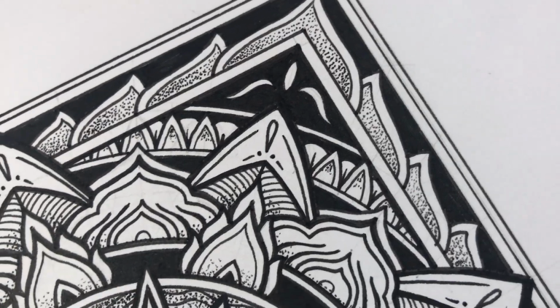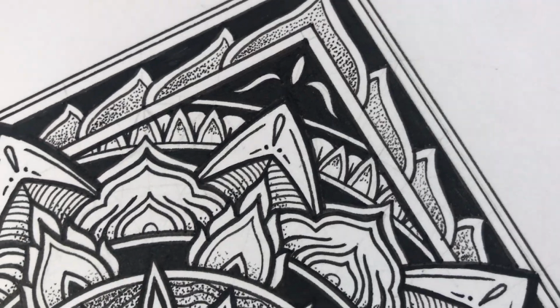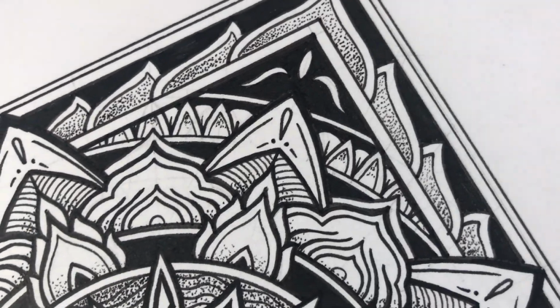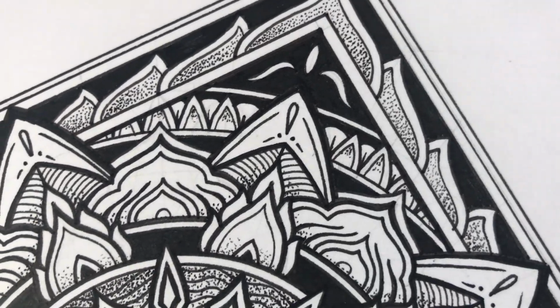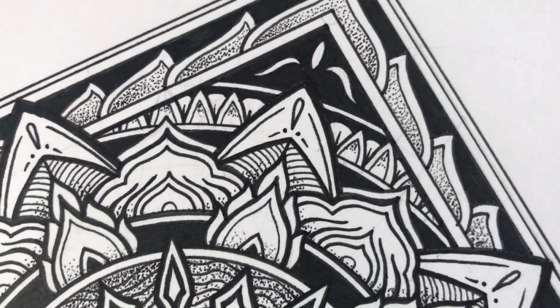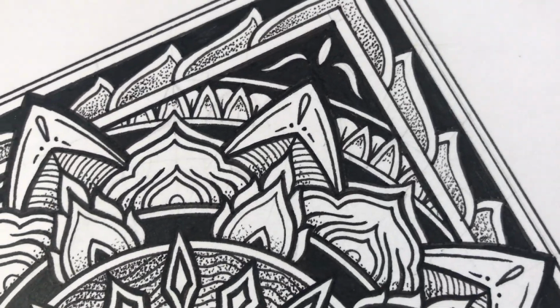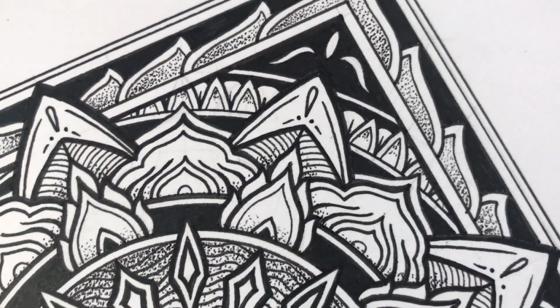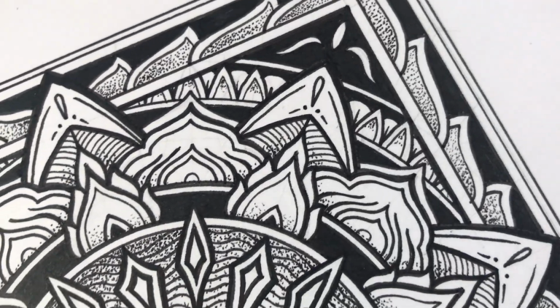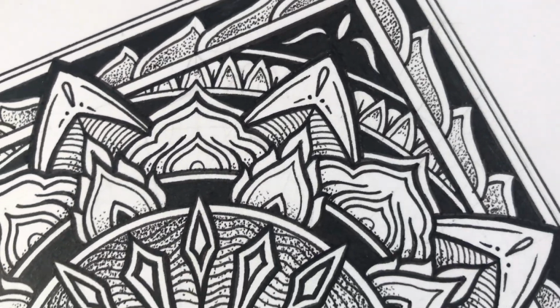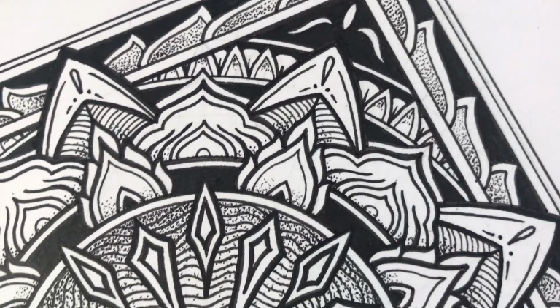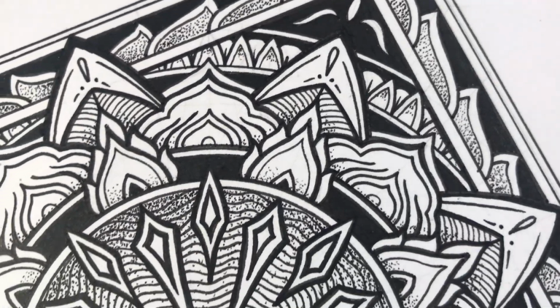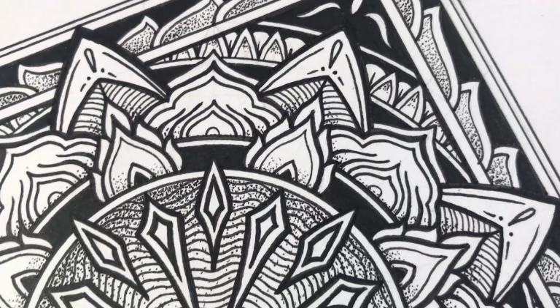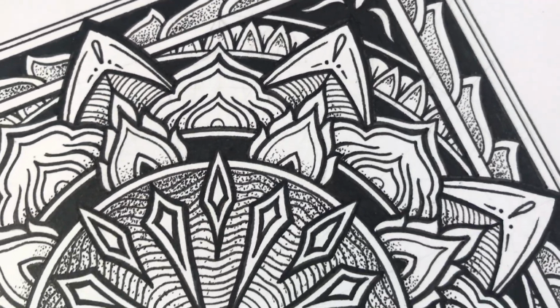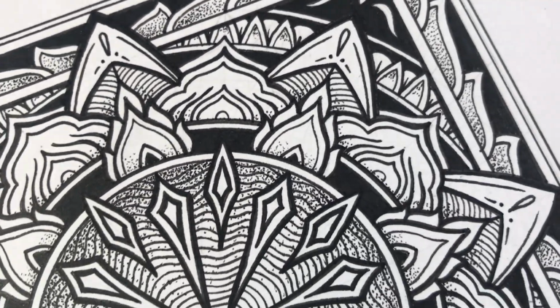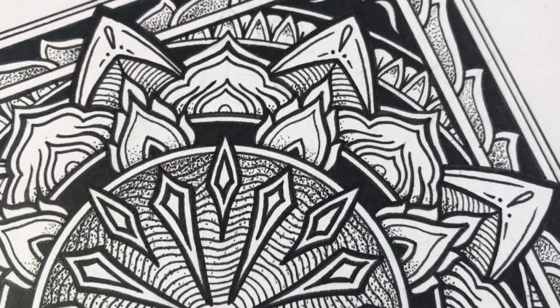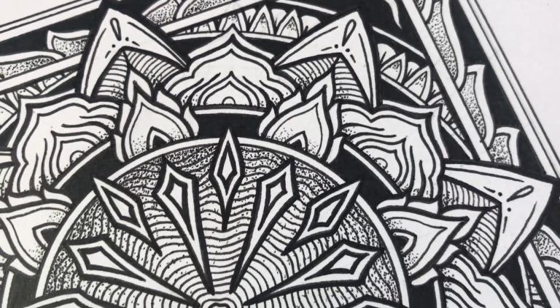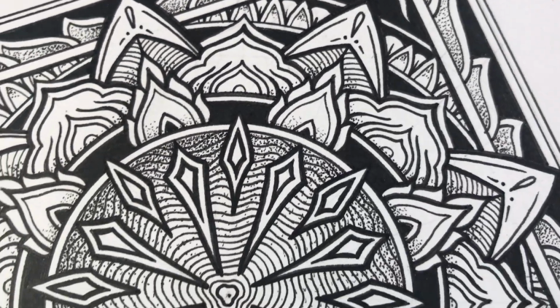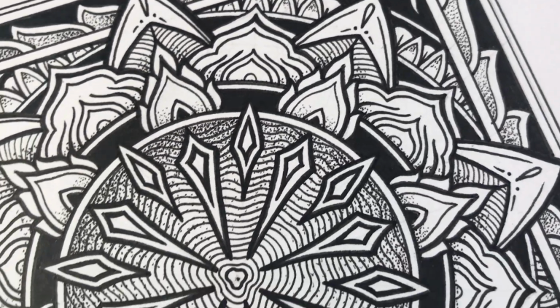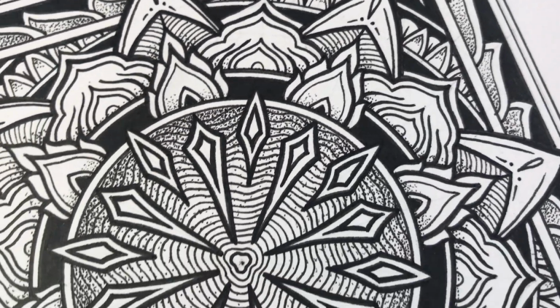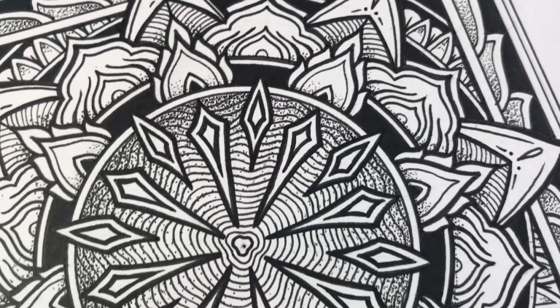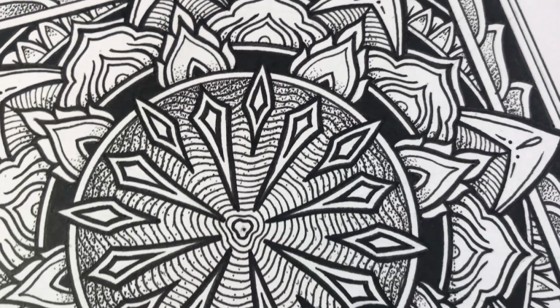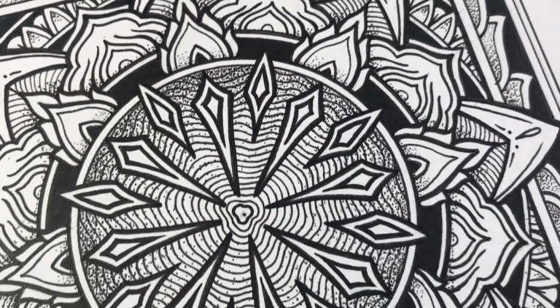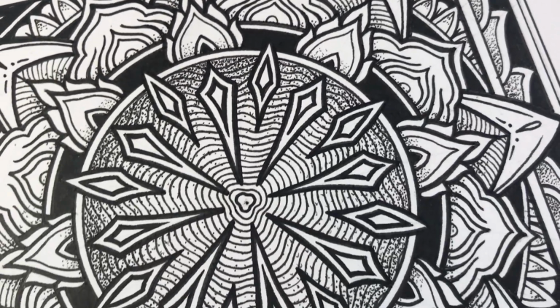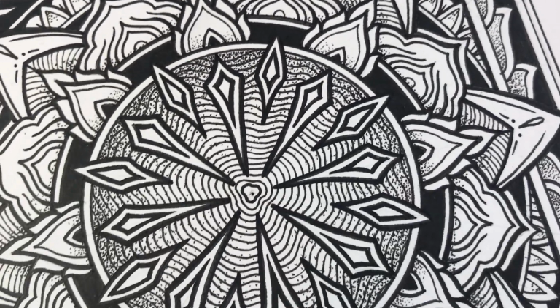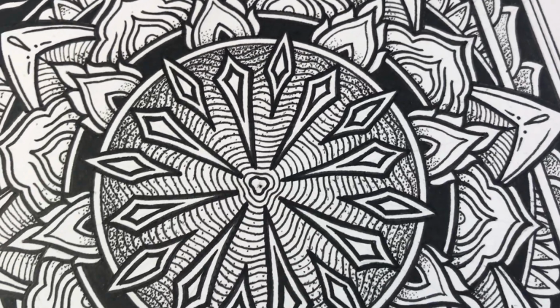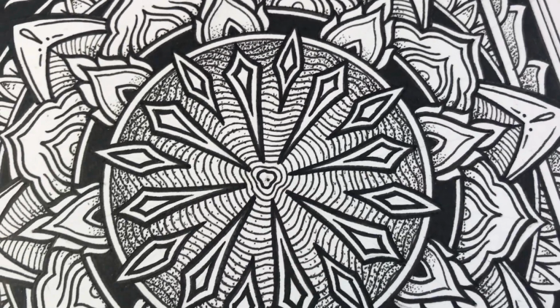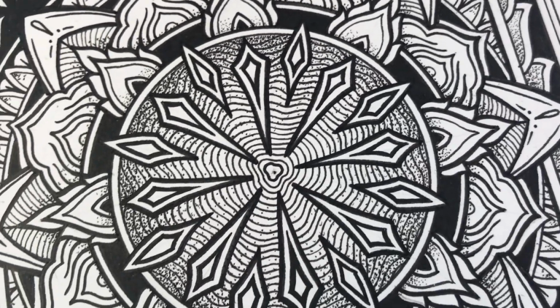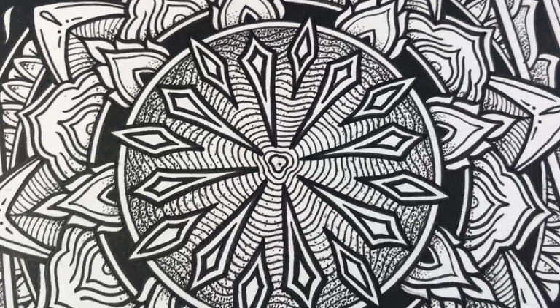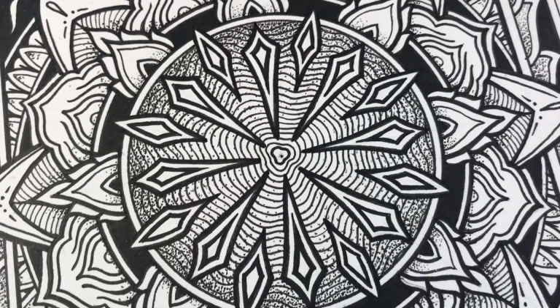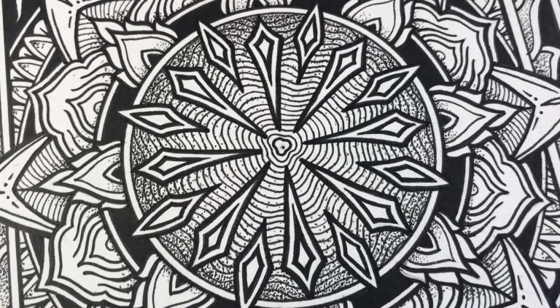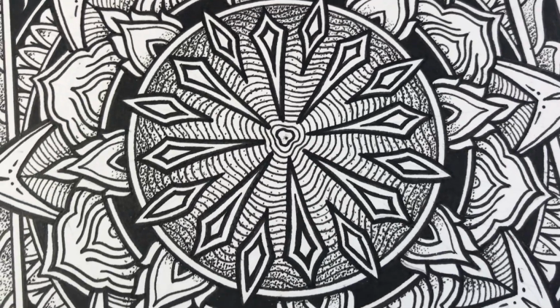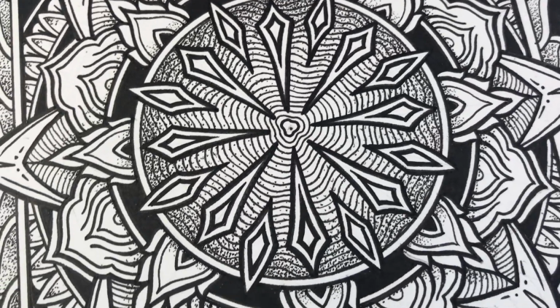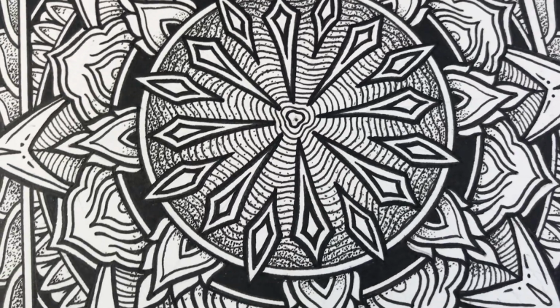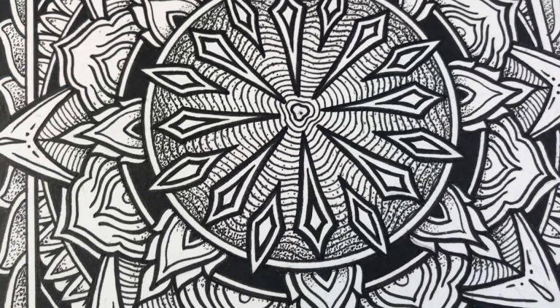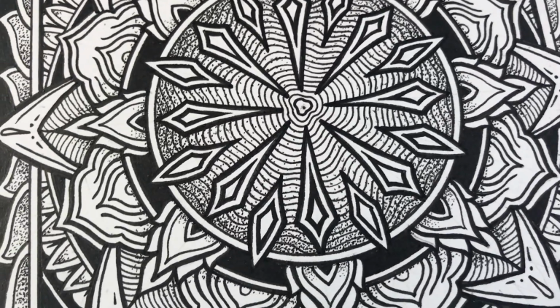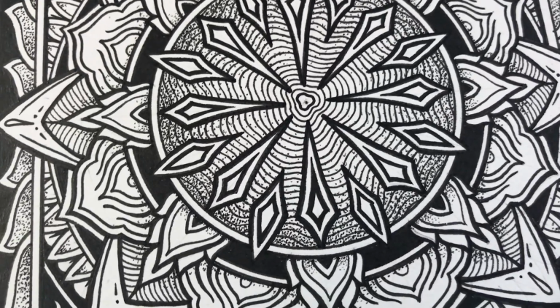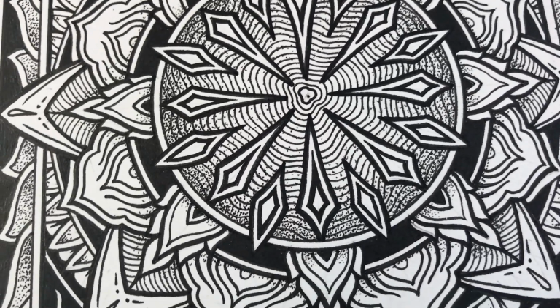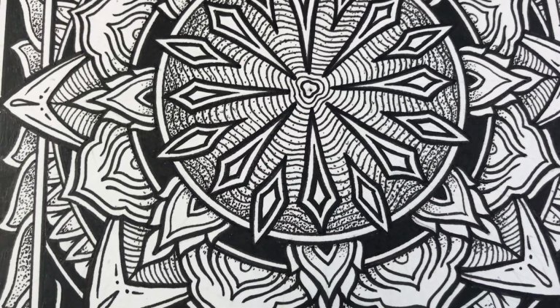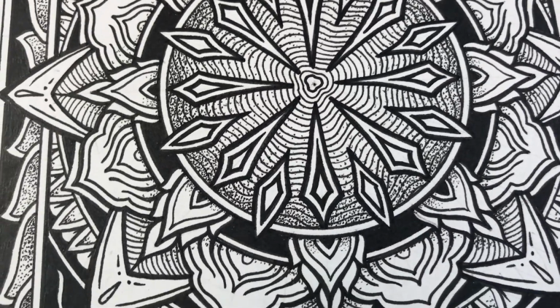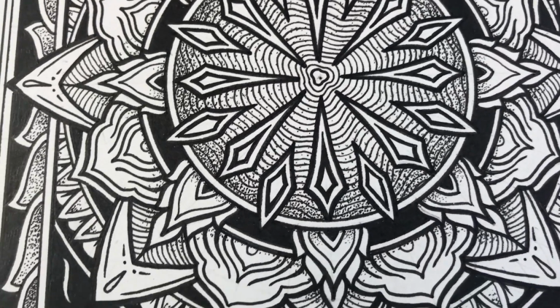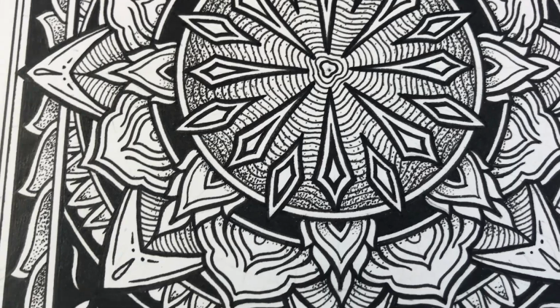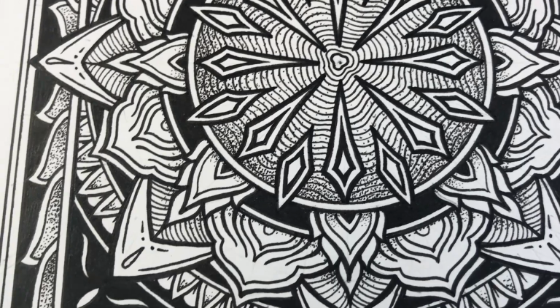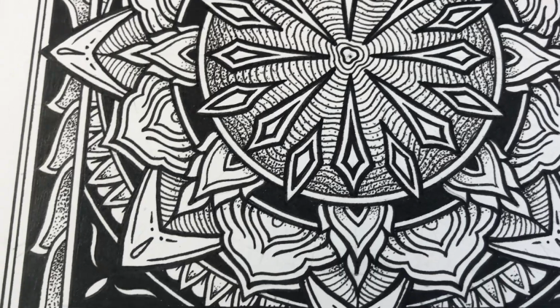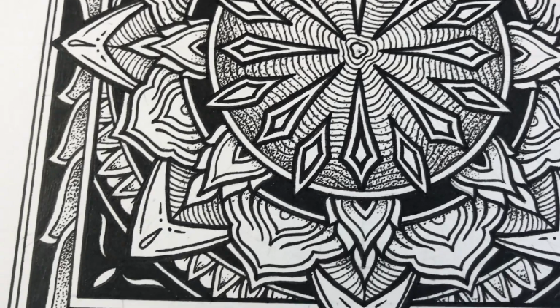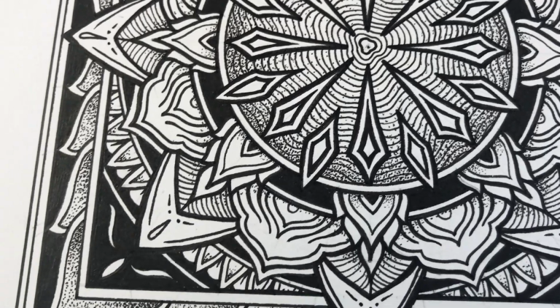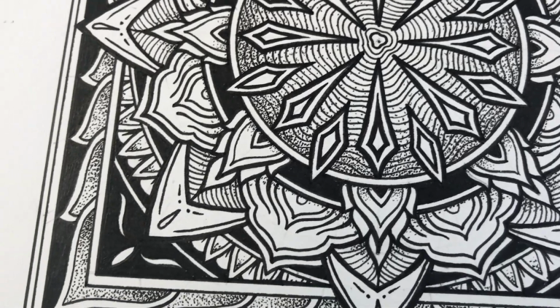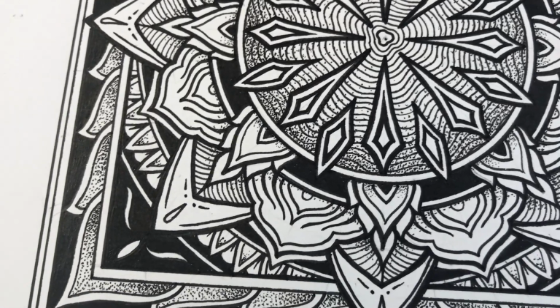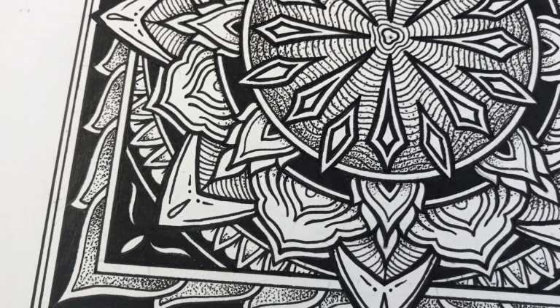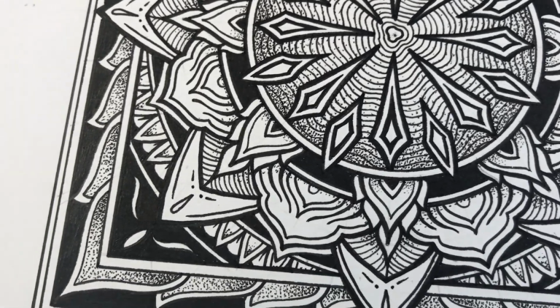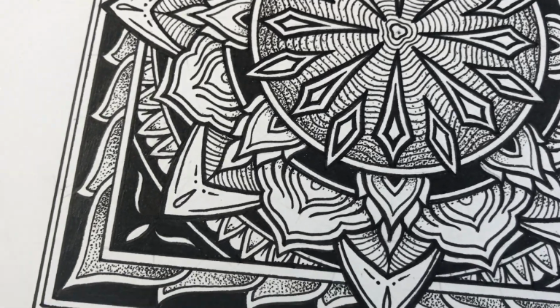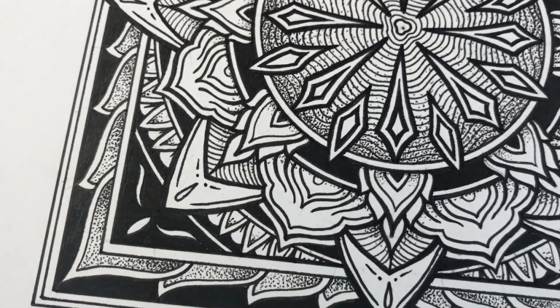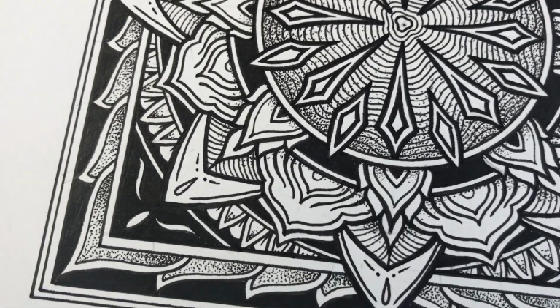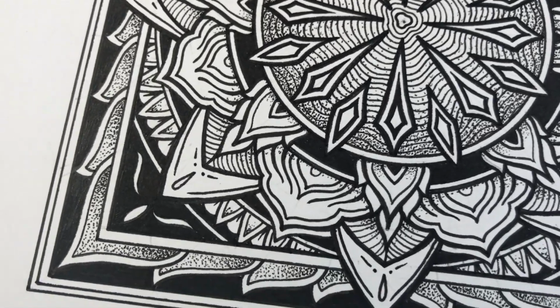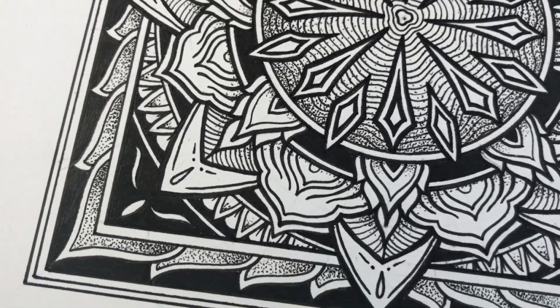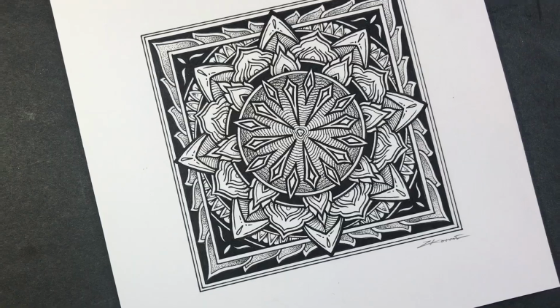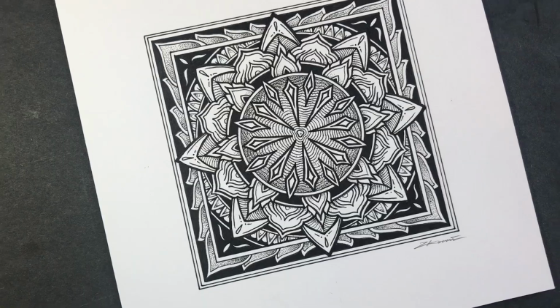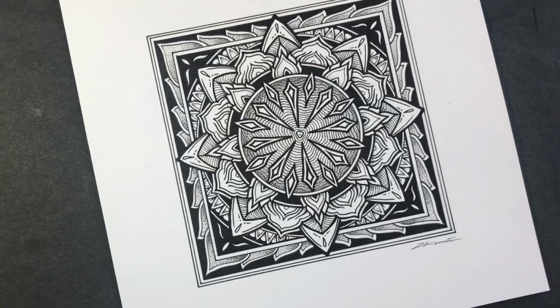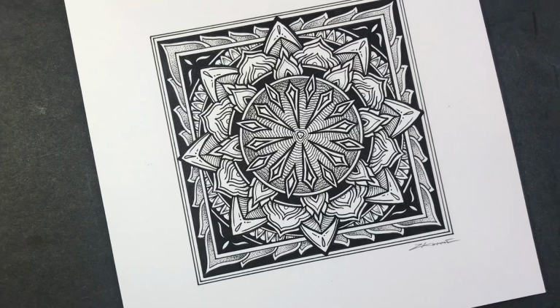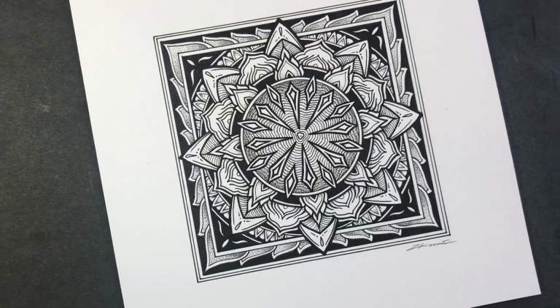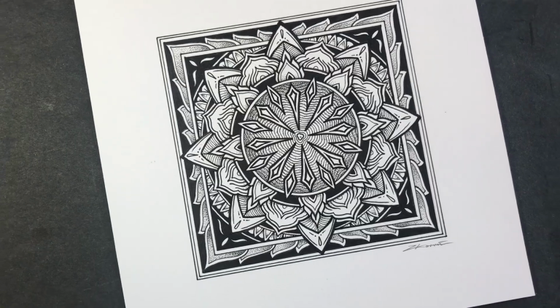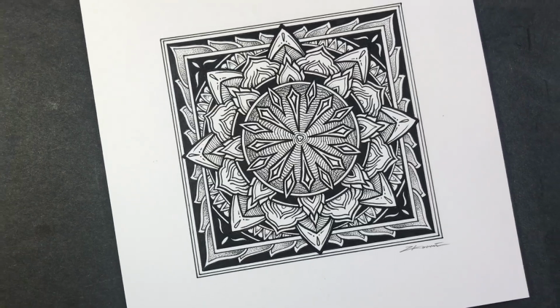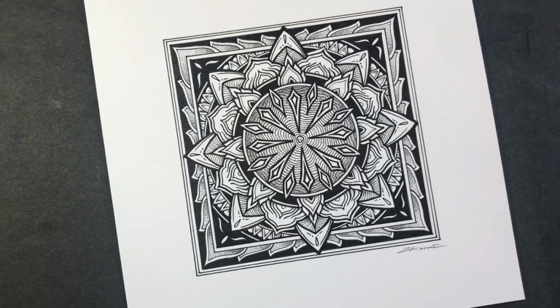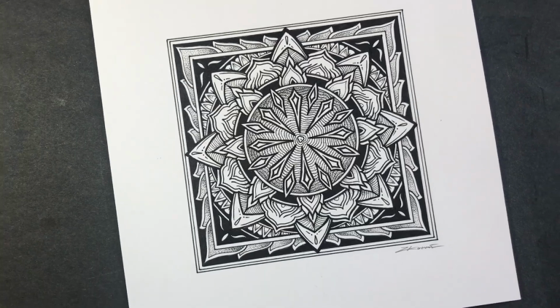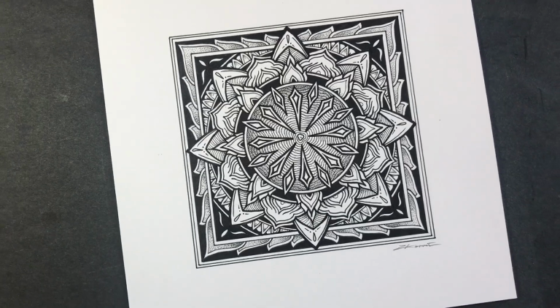That should just about do it. If you made it this far, thanks for listening to me rambling on. I'll see you next week for another mandala.